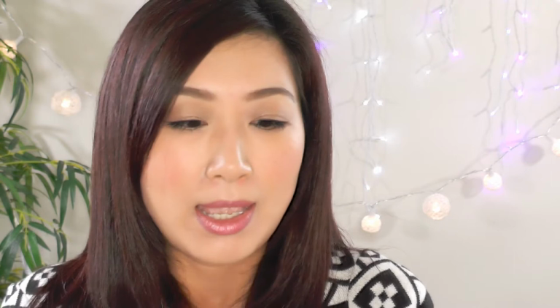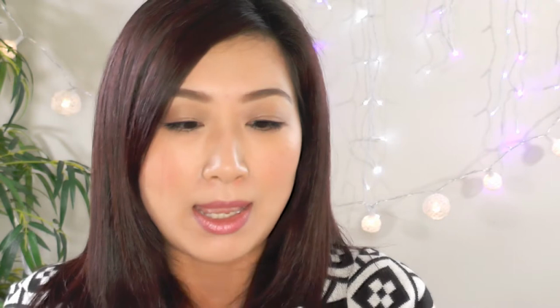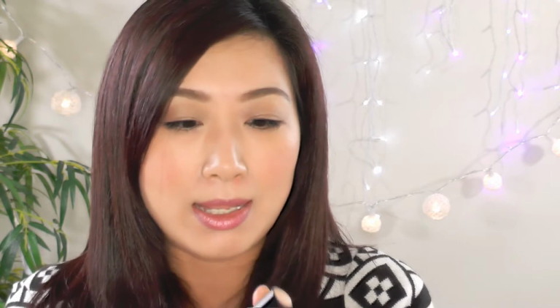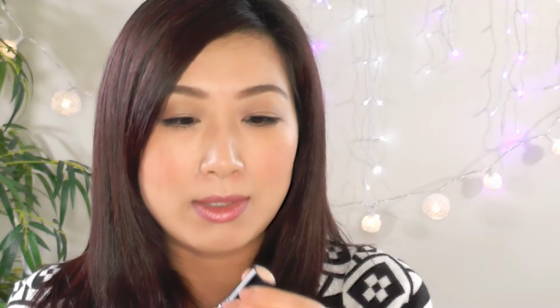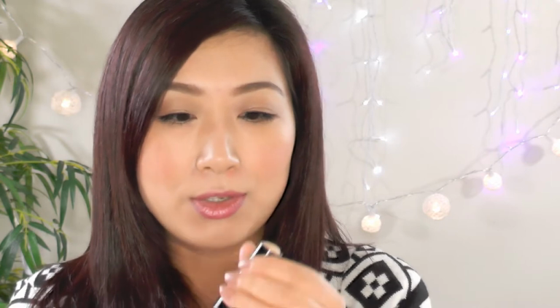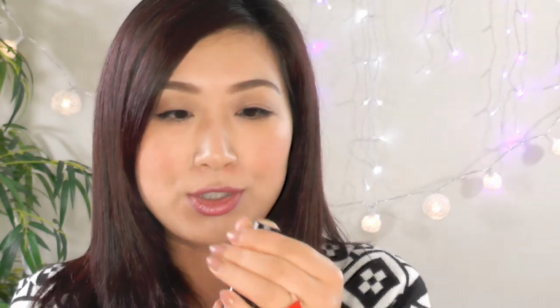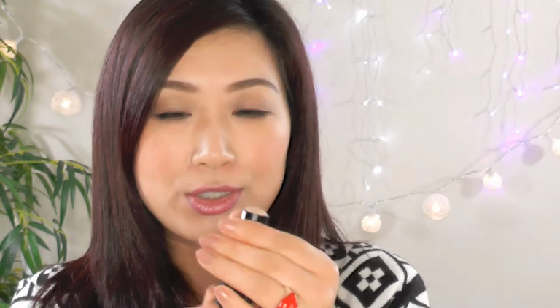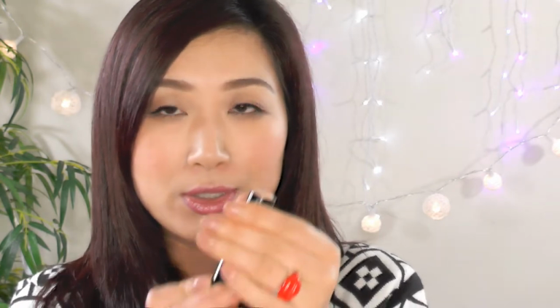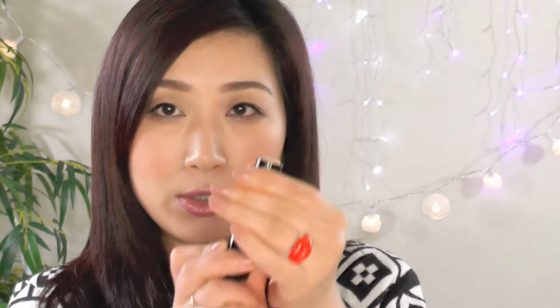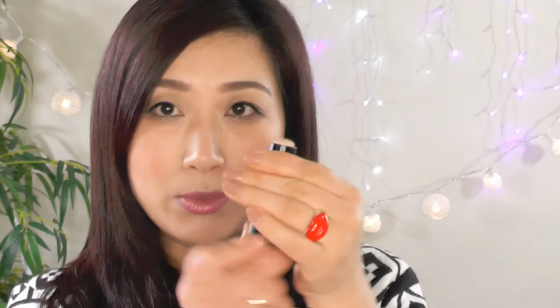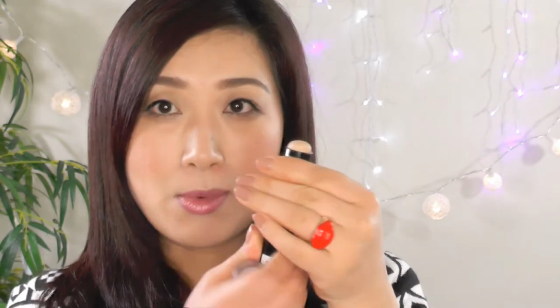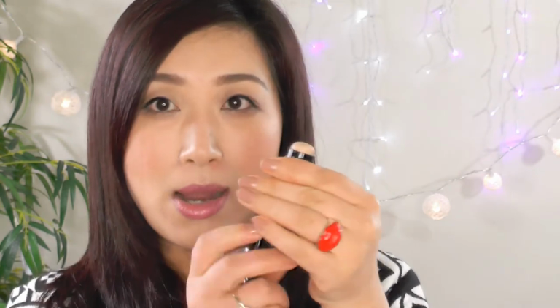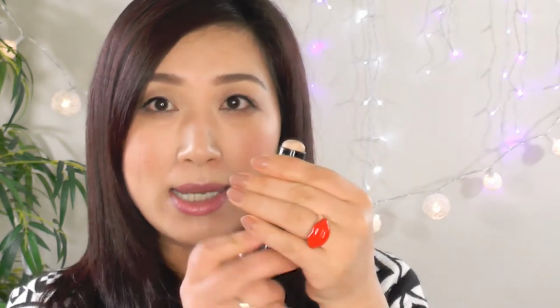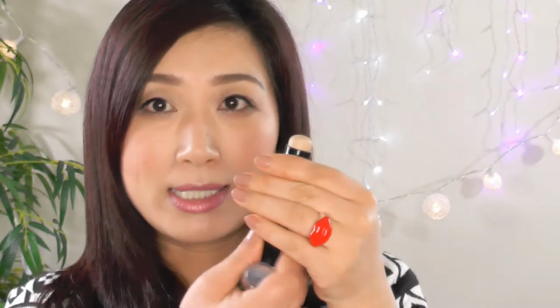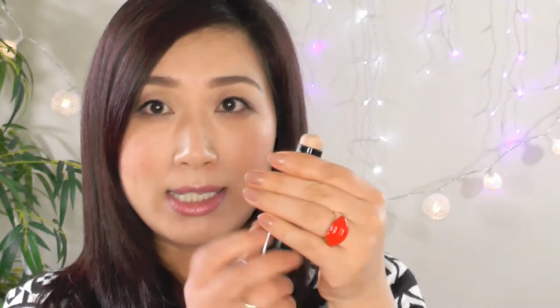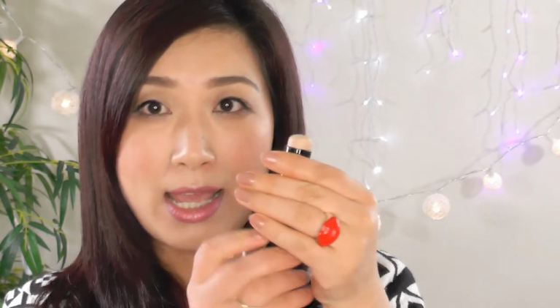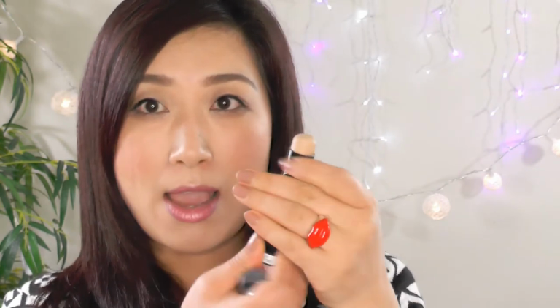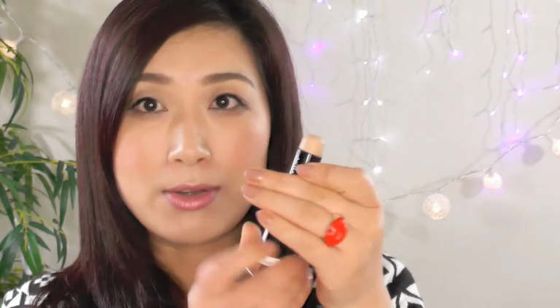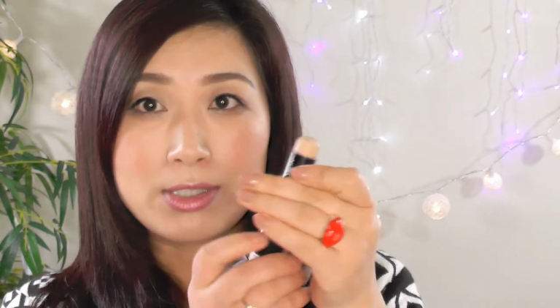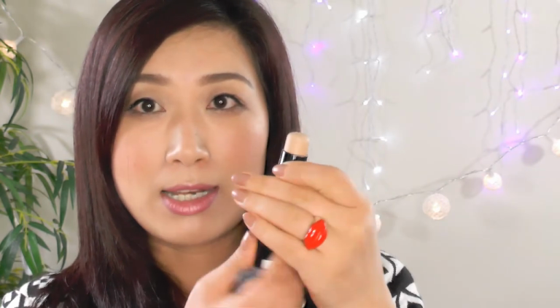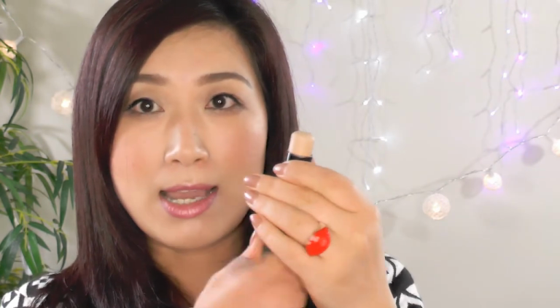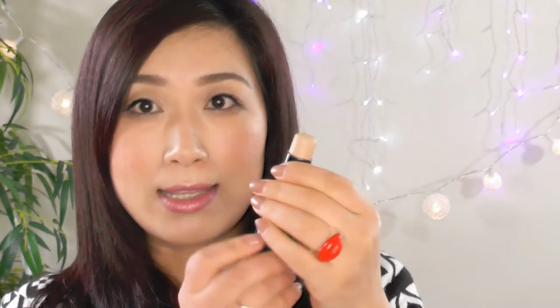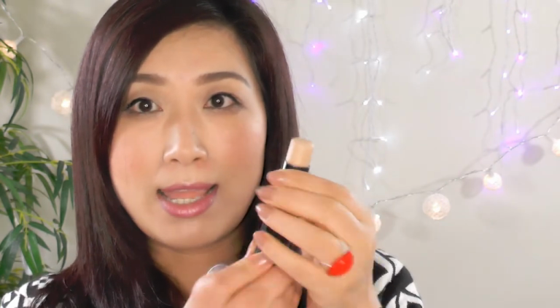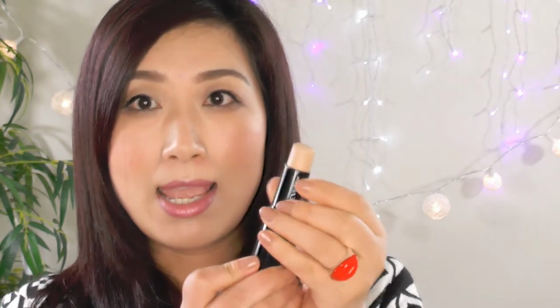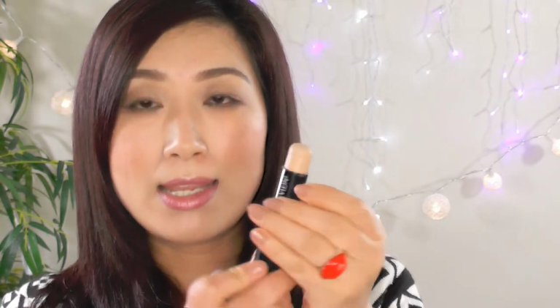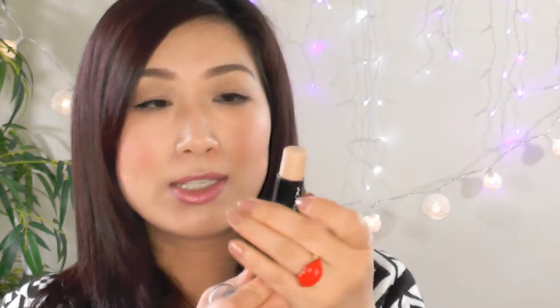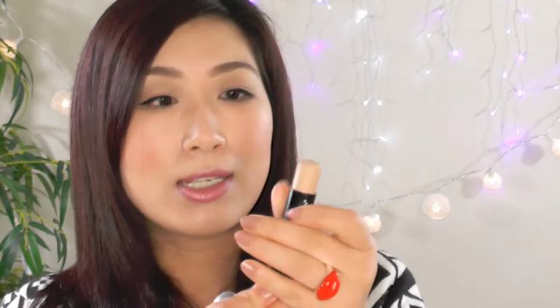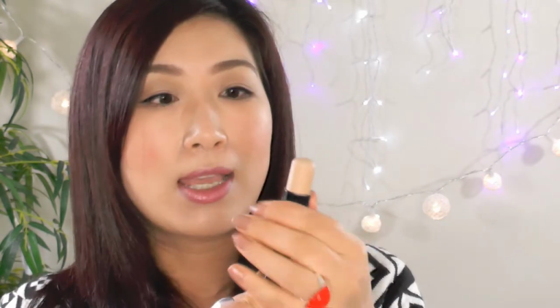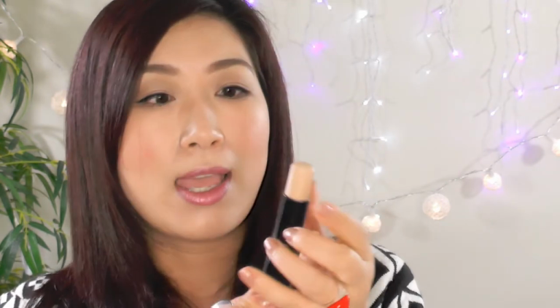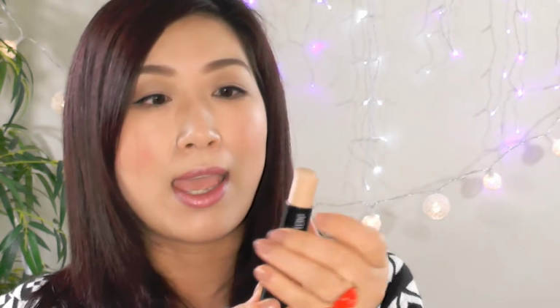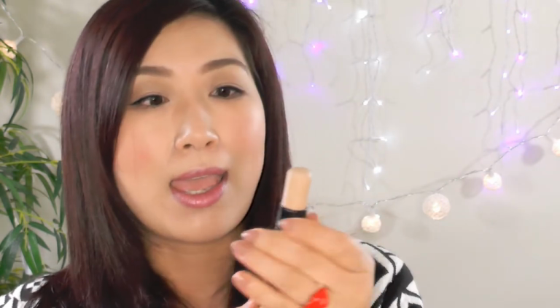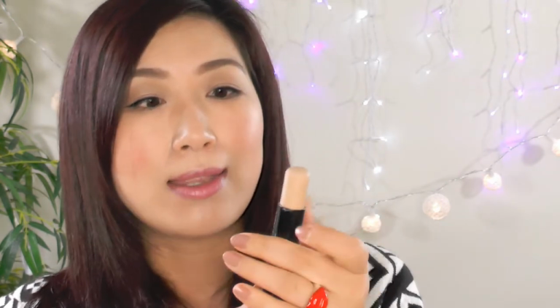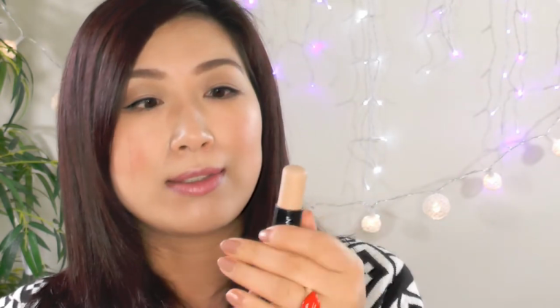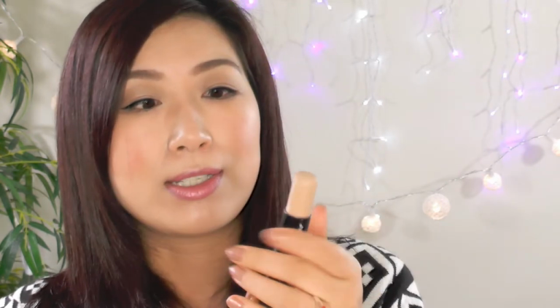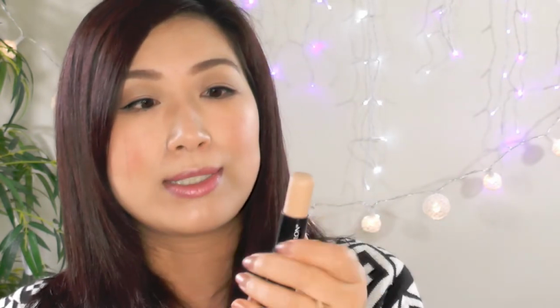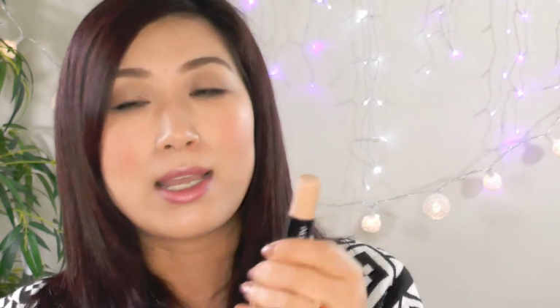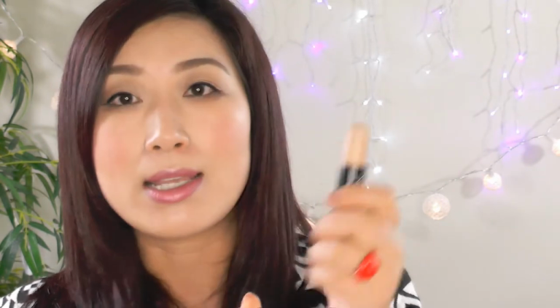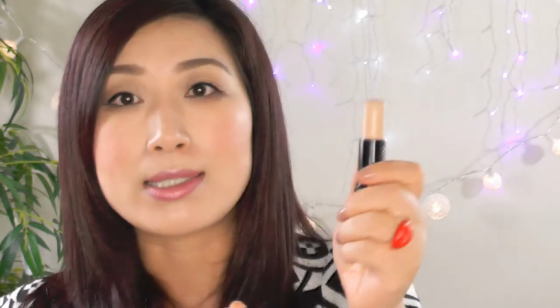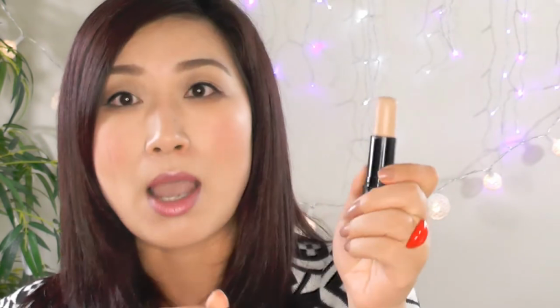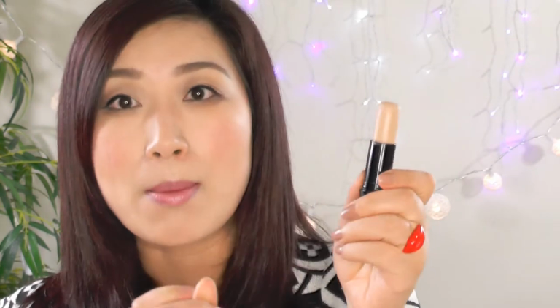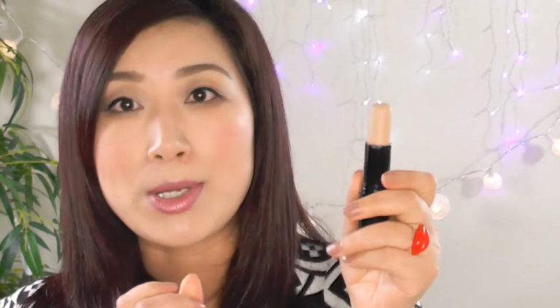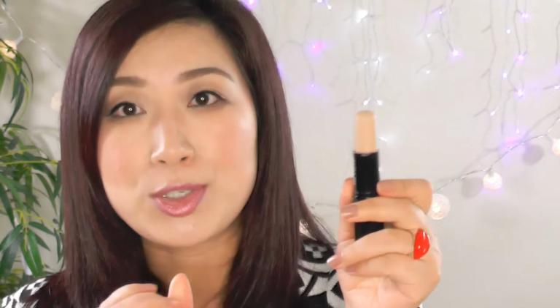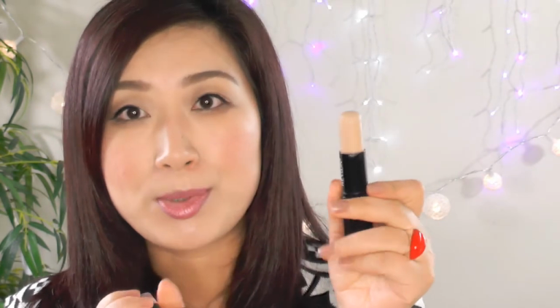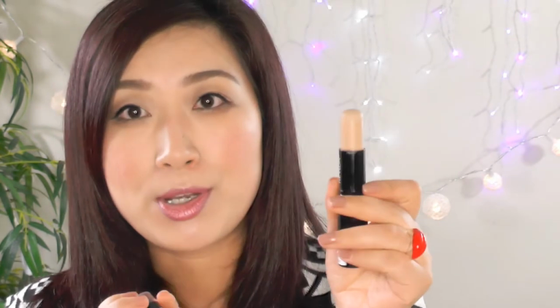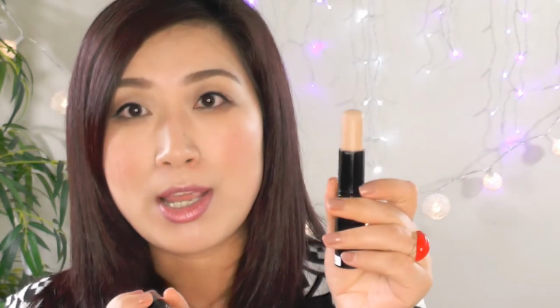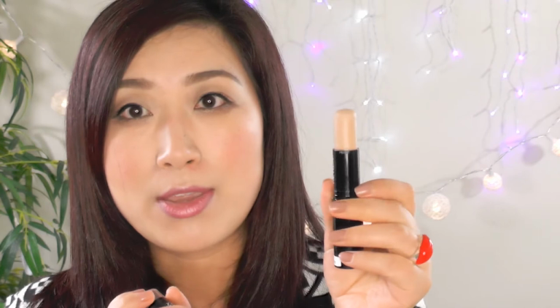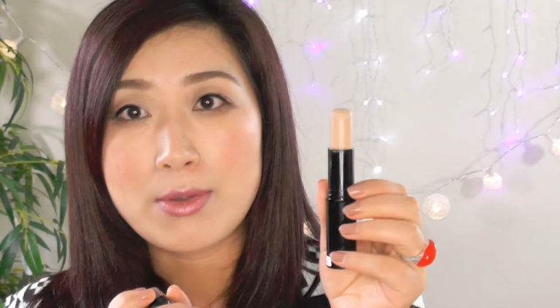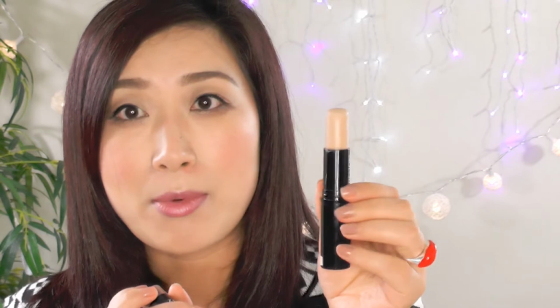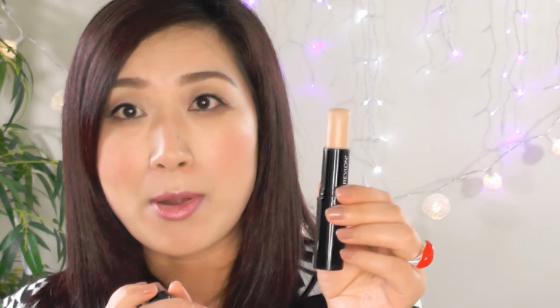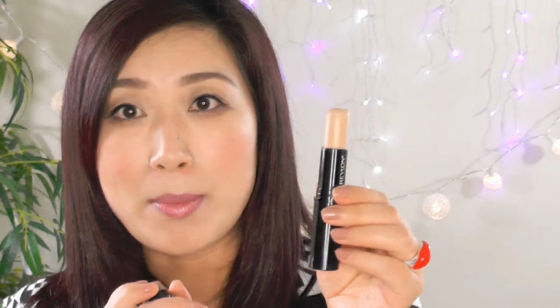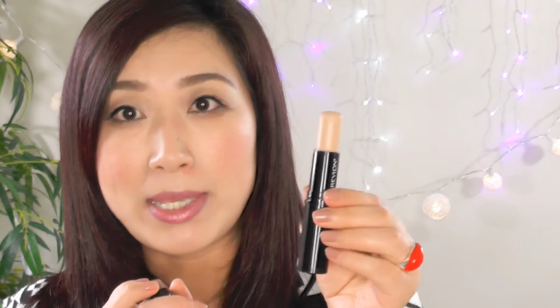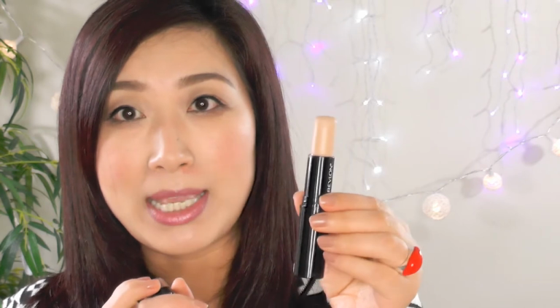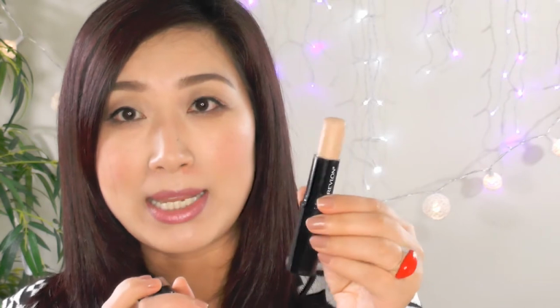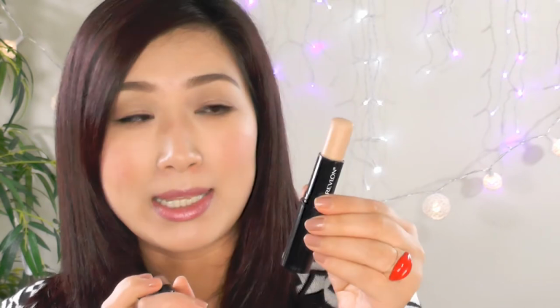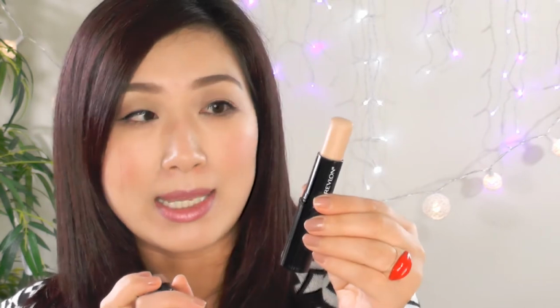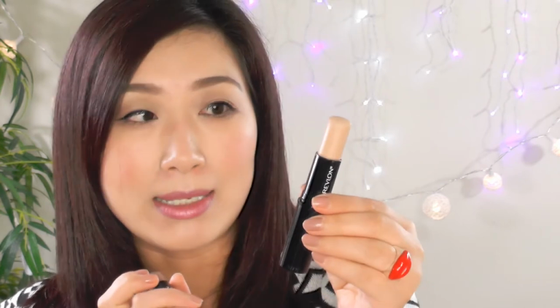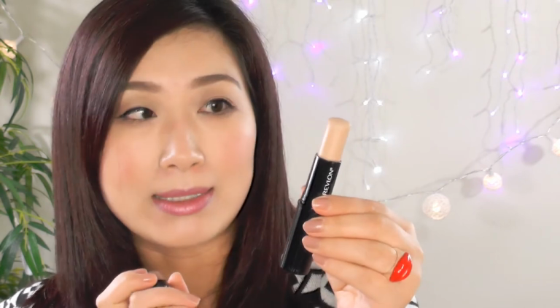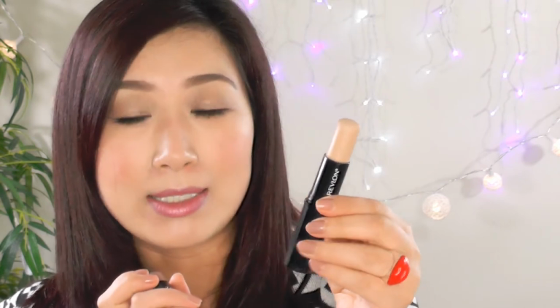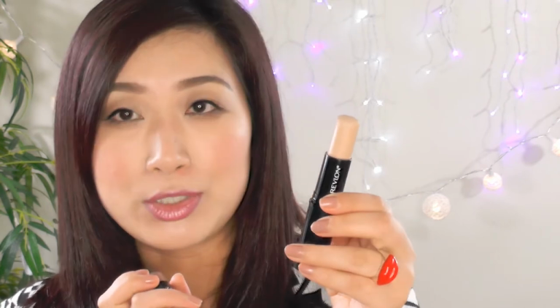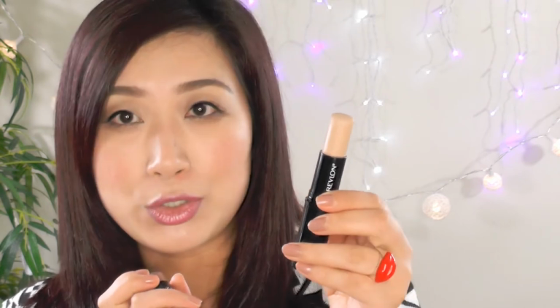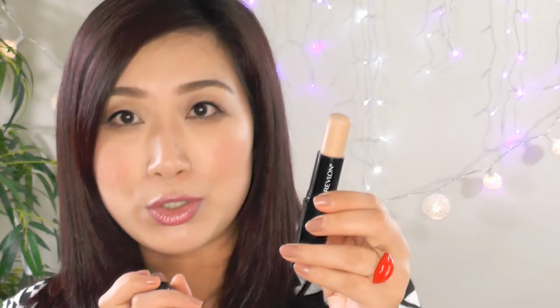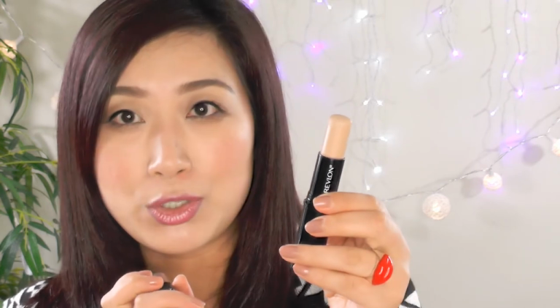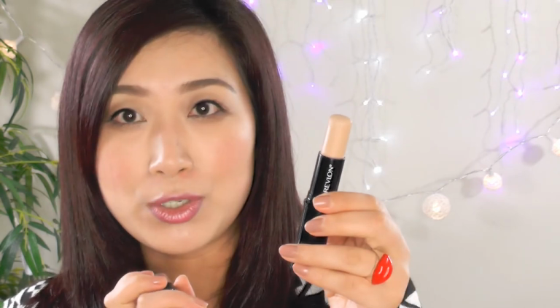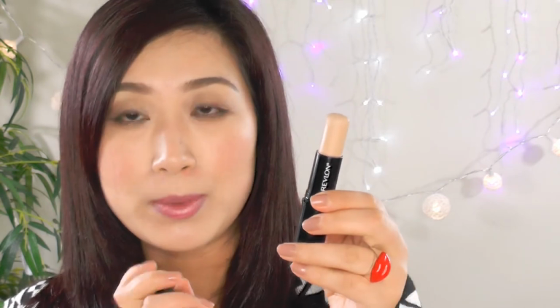You just wind it out like that, and this is how much product you will be getting in this tube.